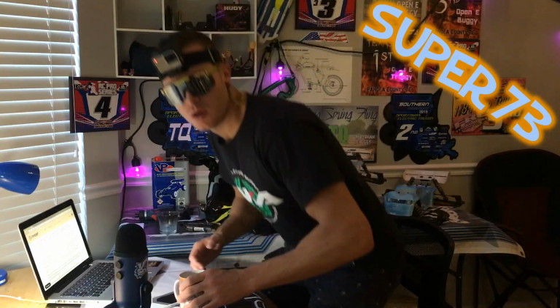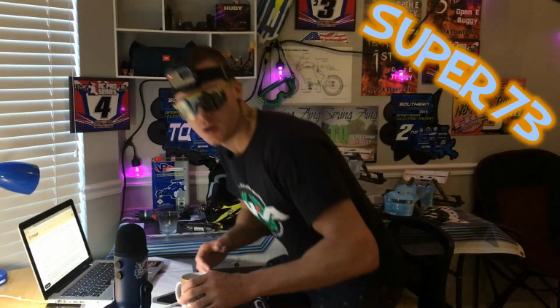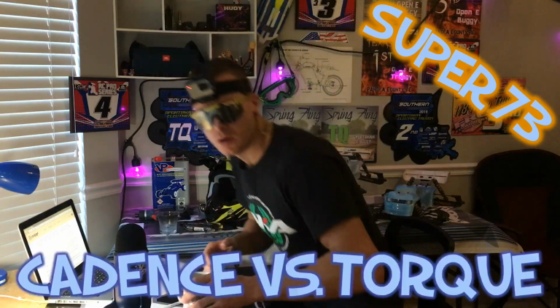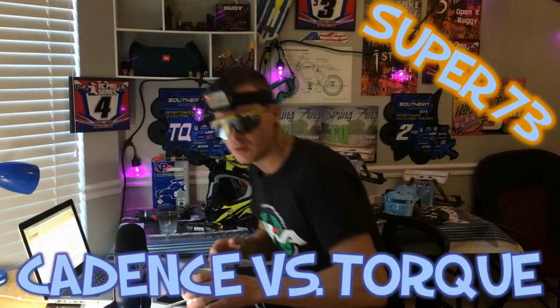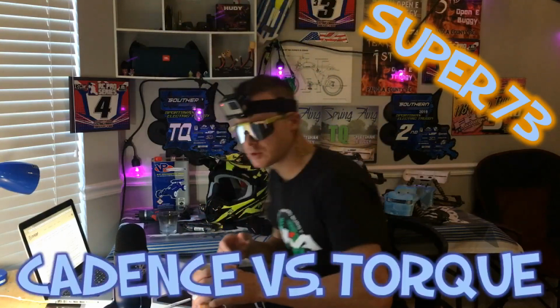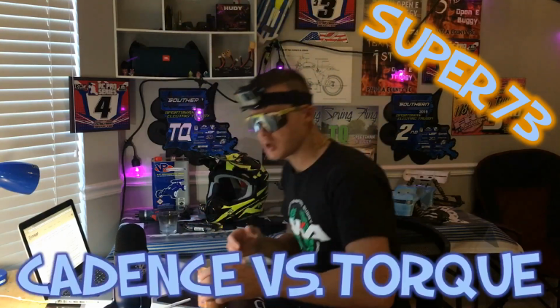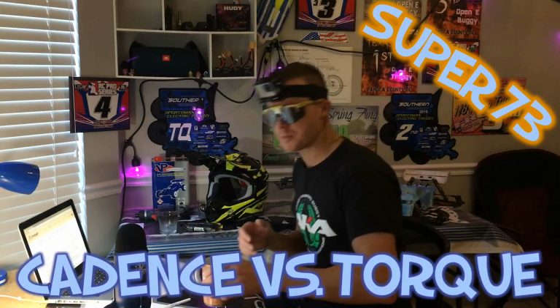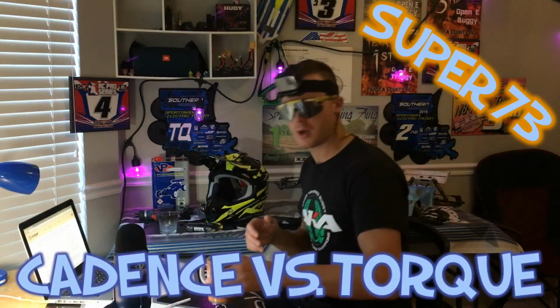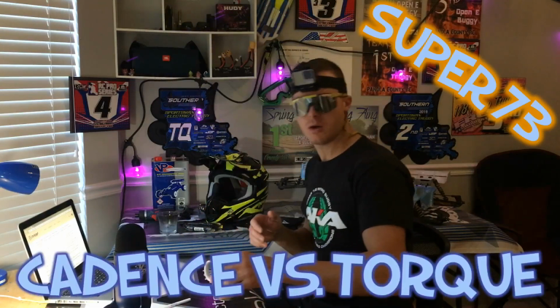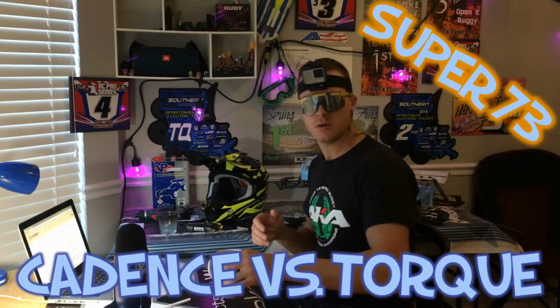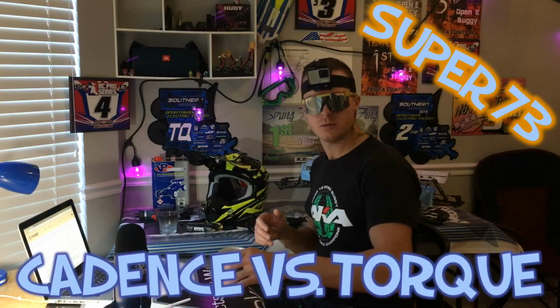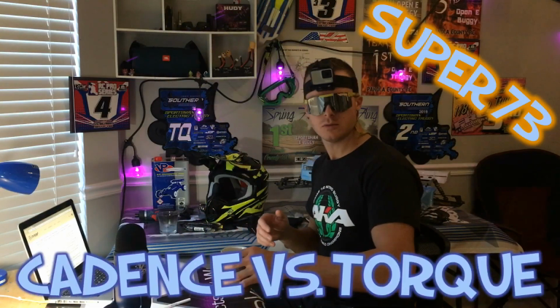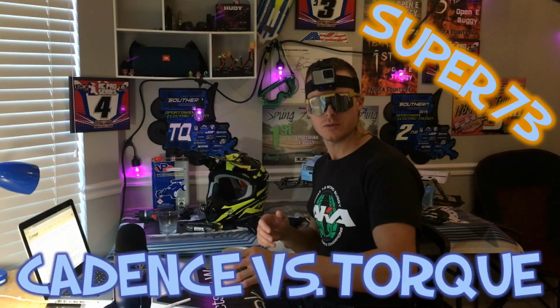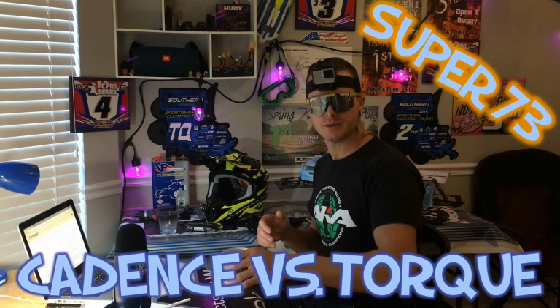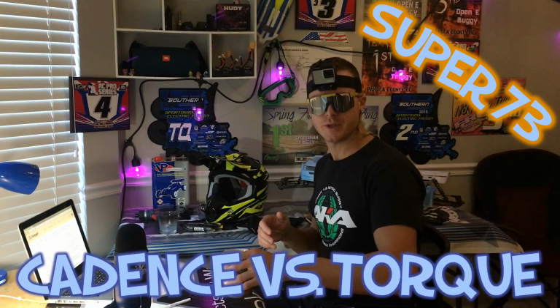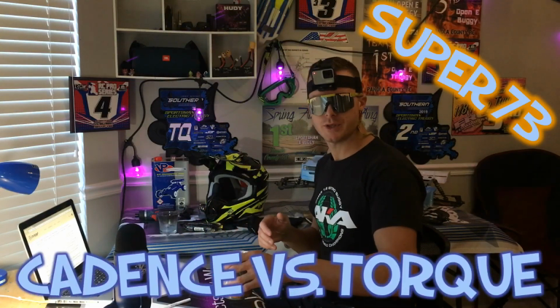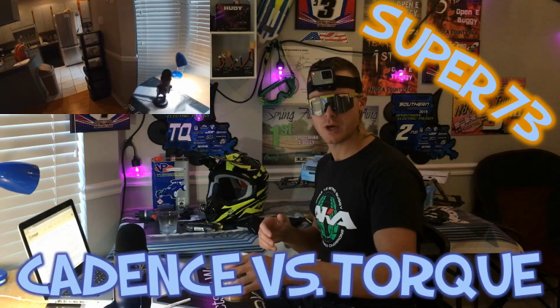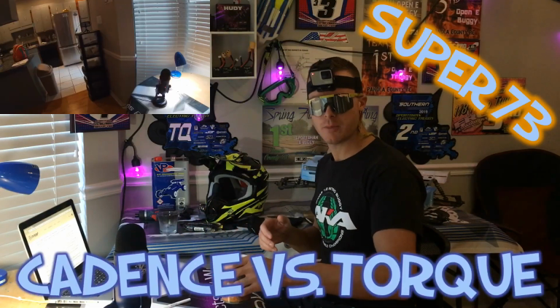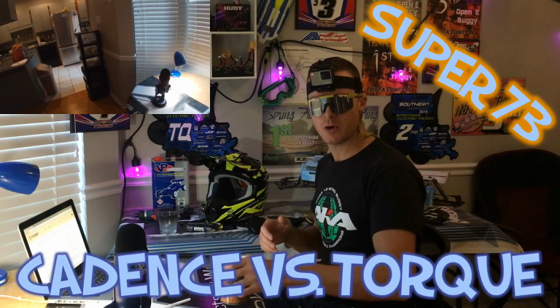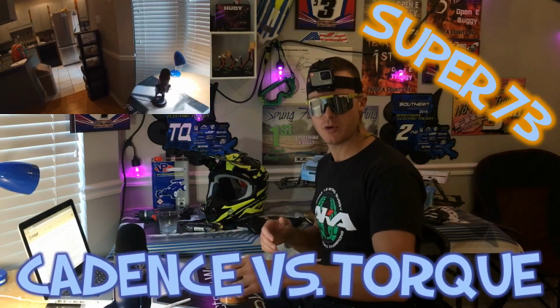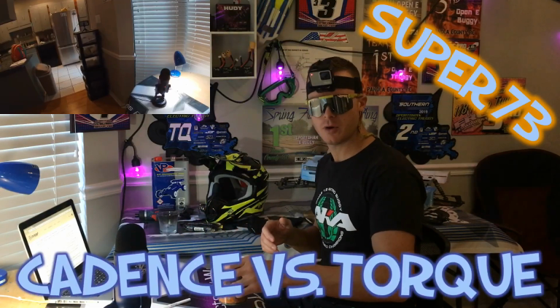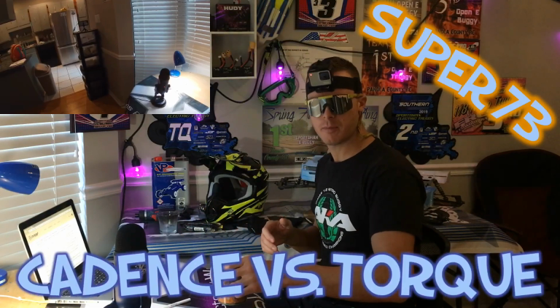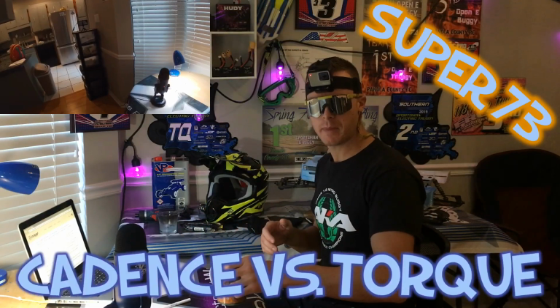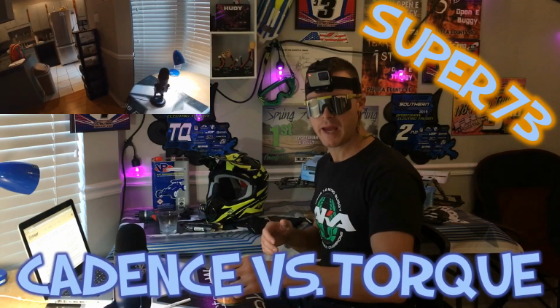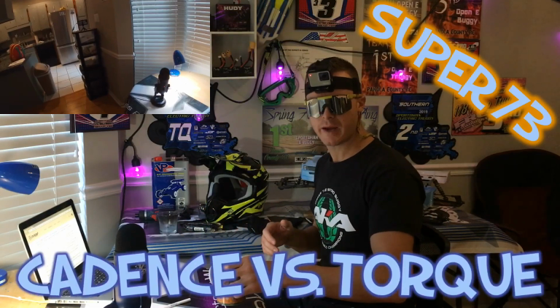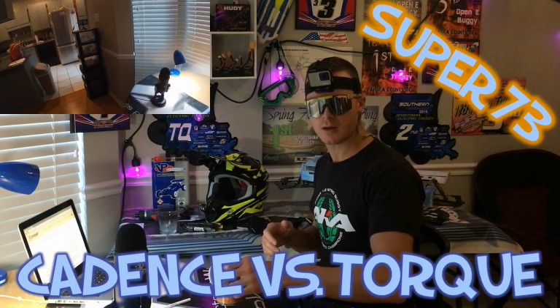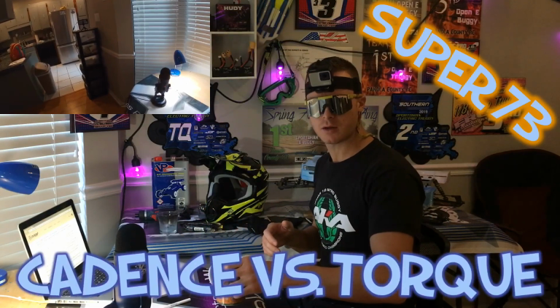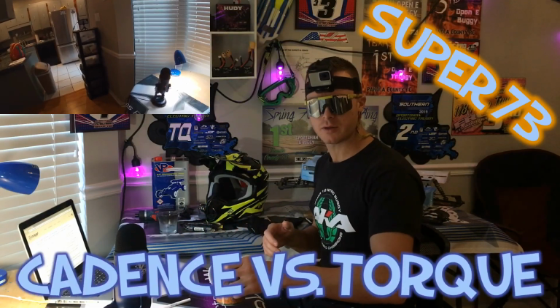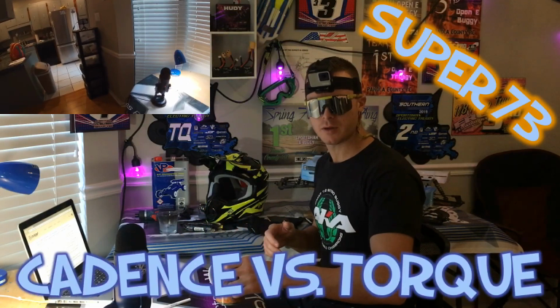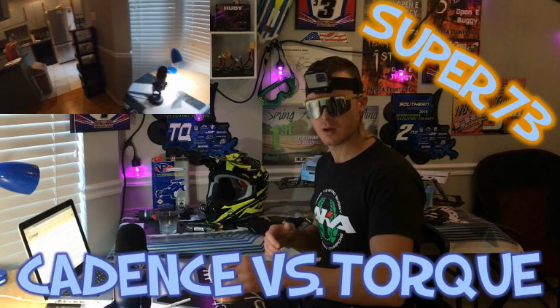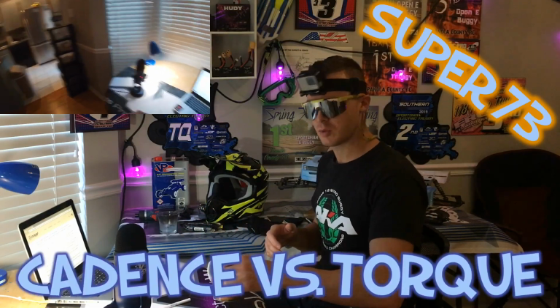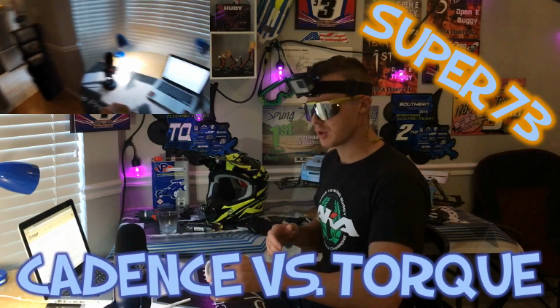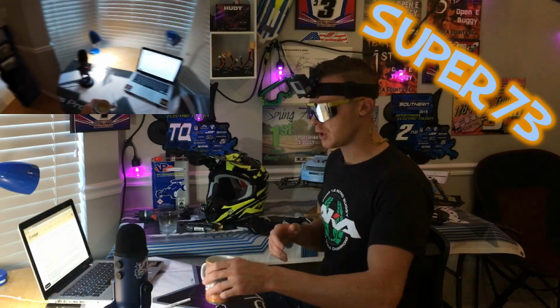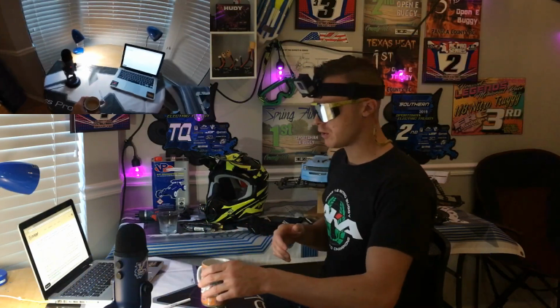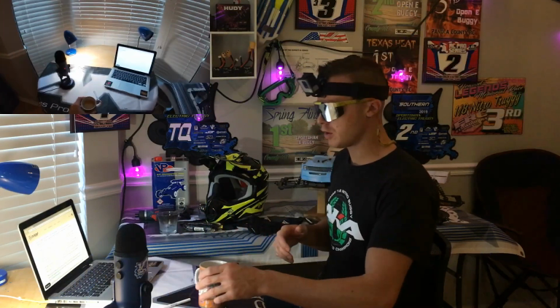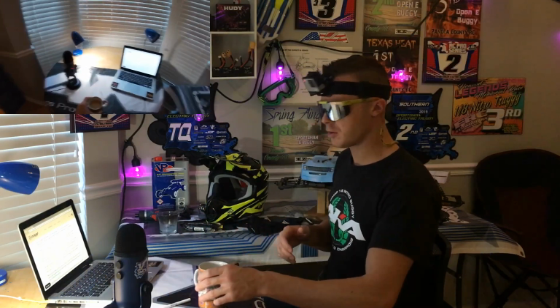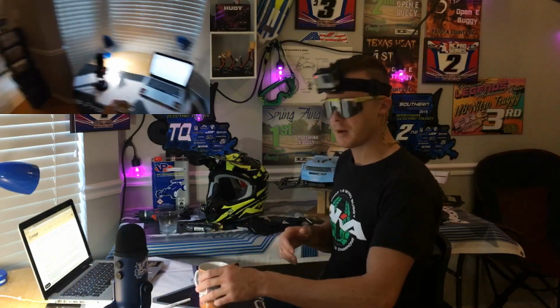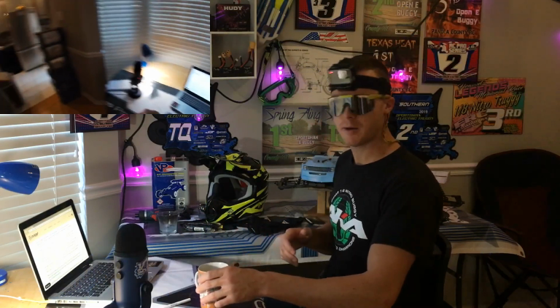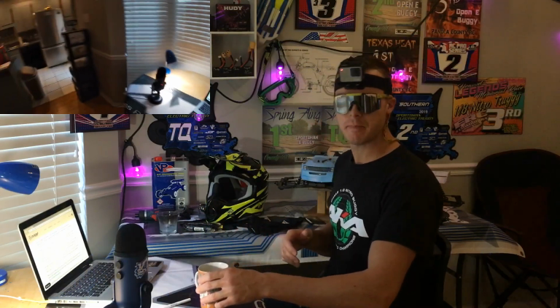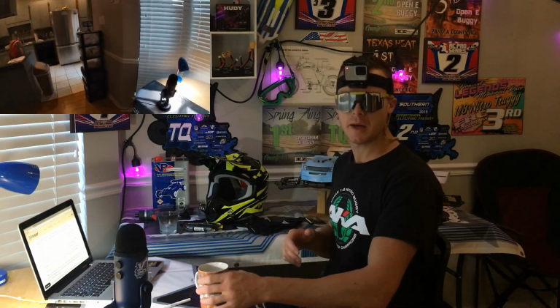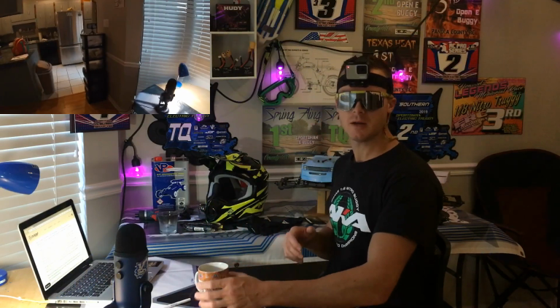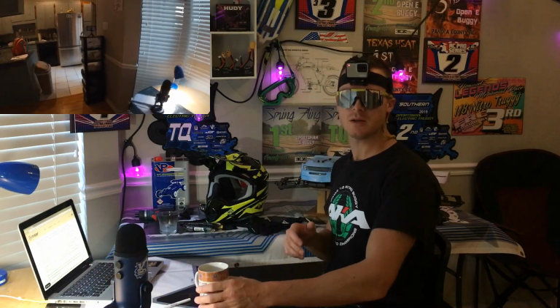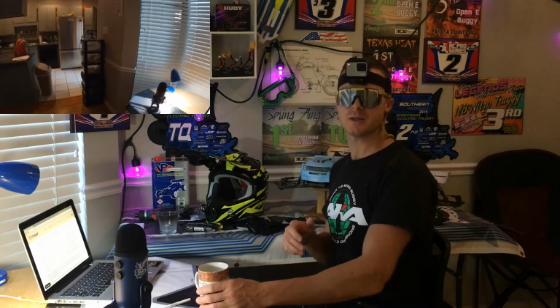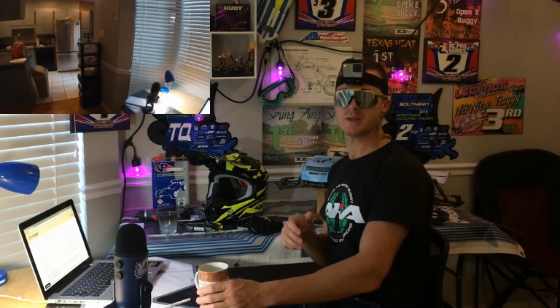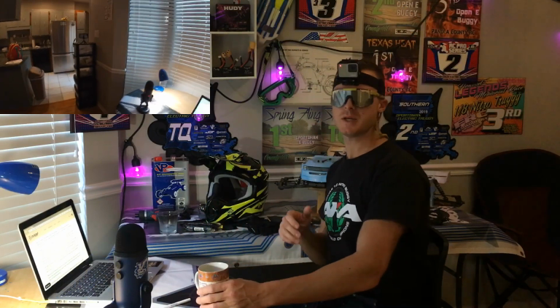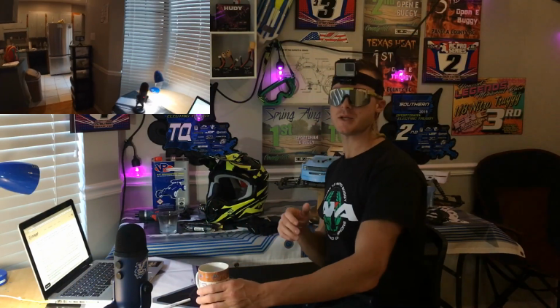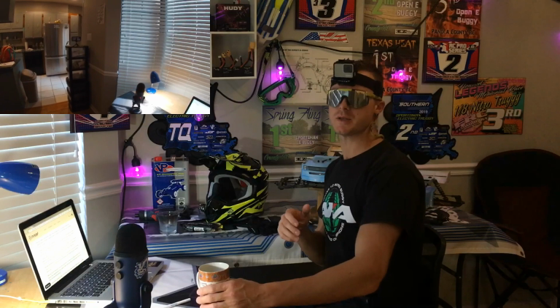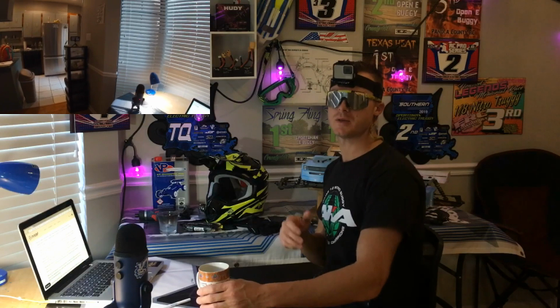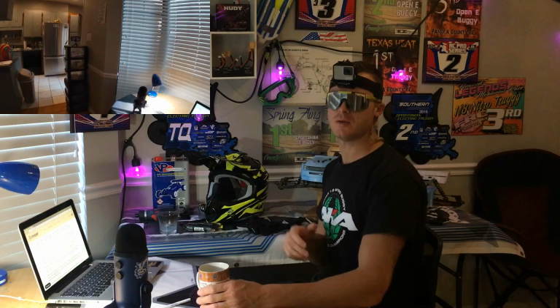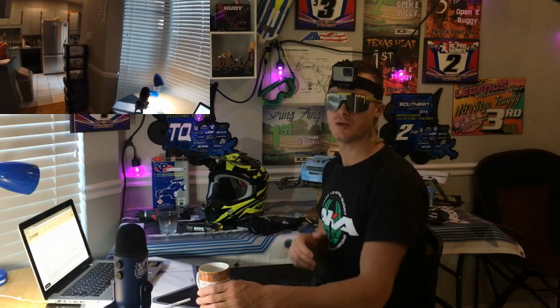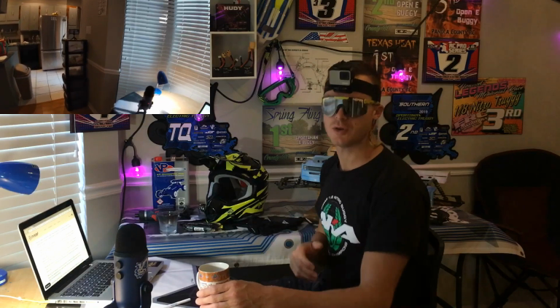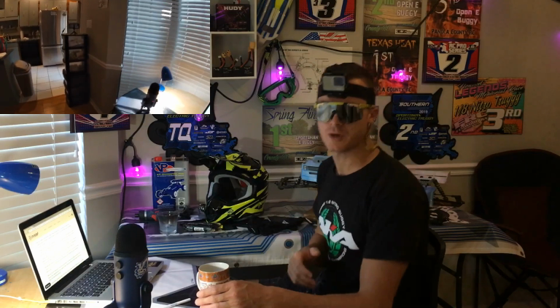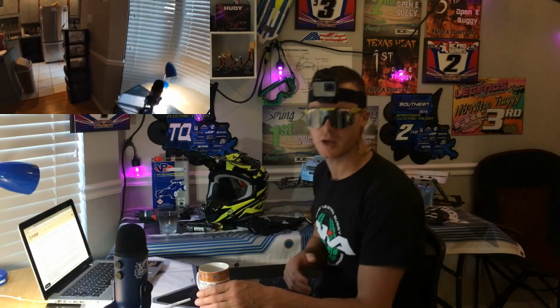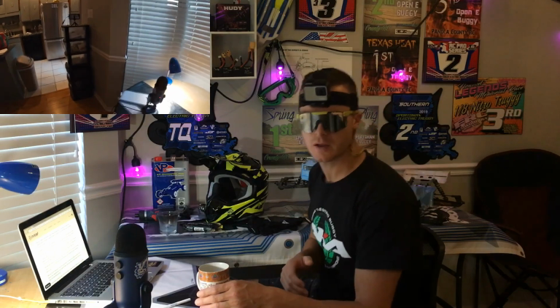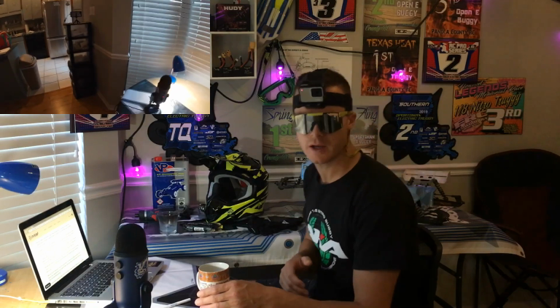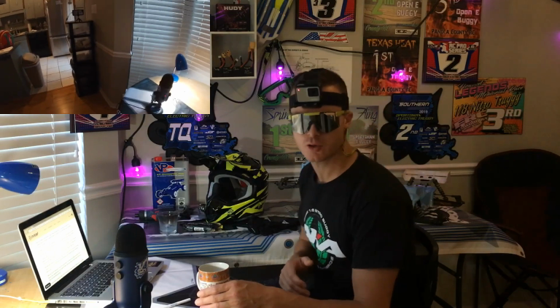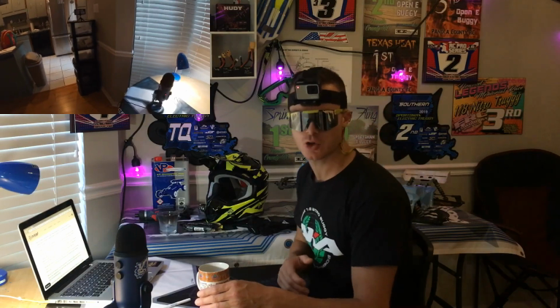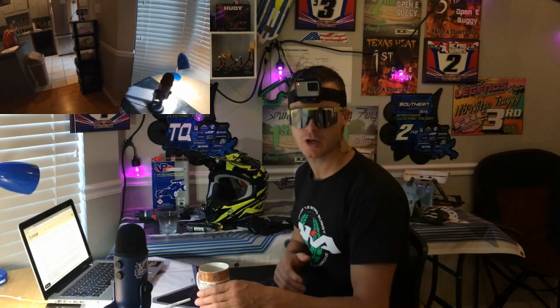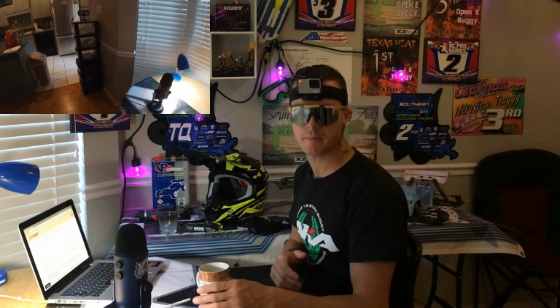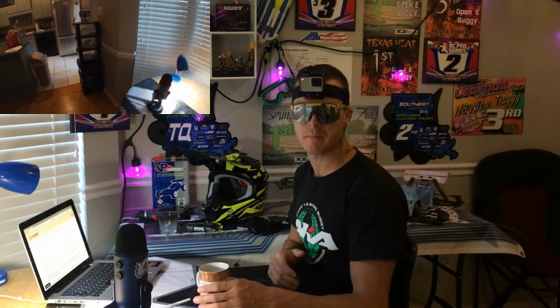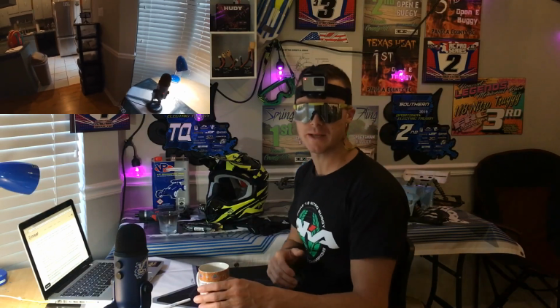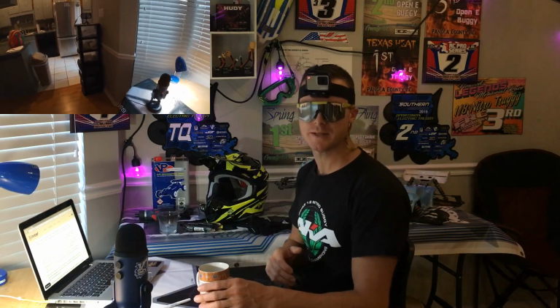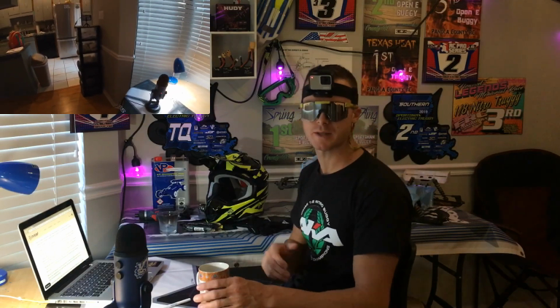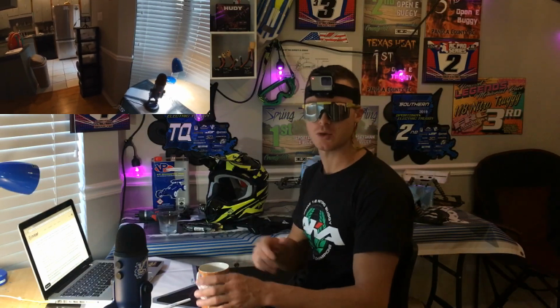What's up y'all? It's CJ Moto and I'm back. Today we're going to talk about pedal assist on your electric bicycle.